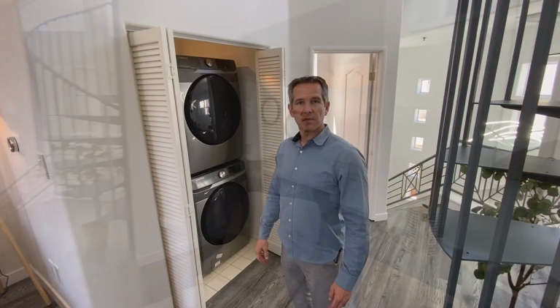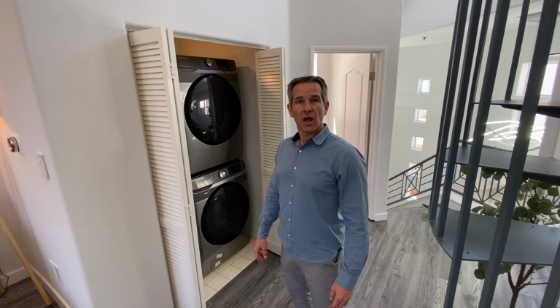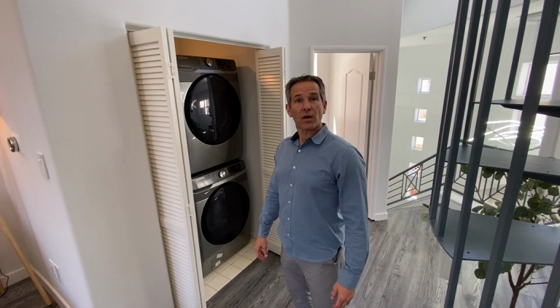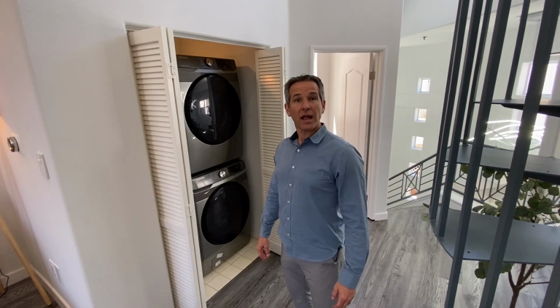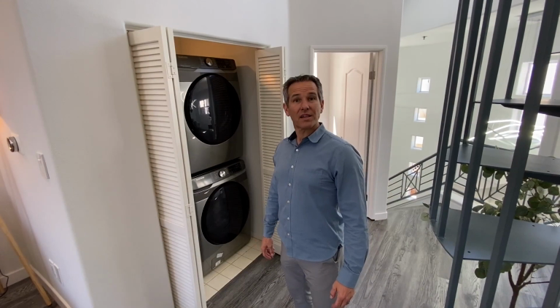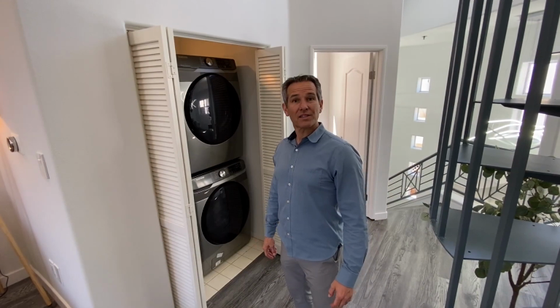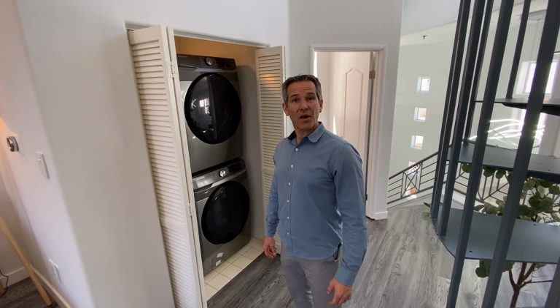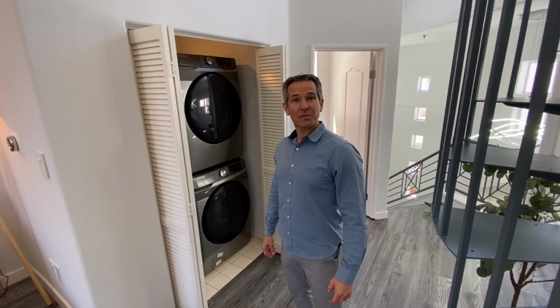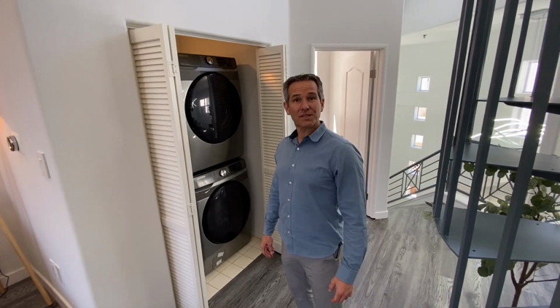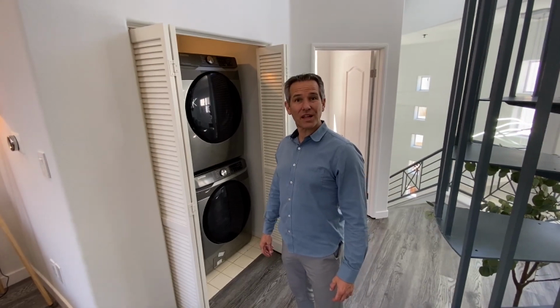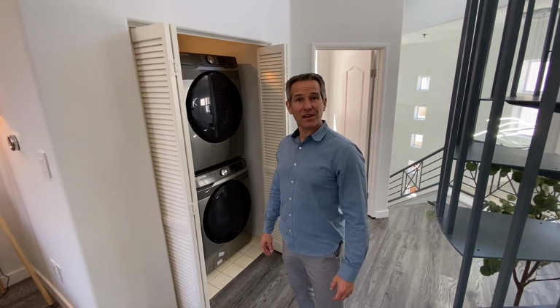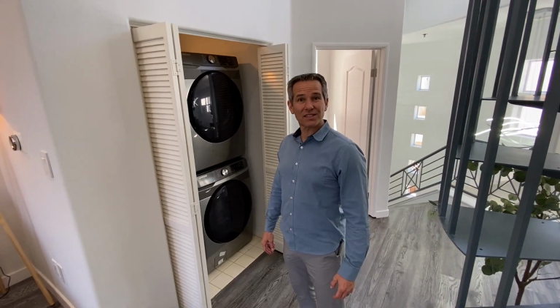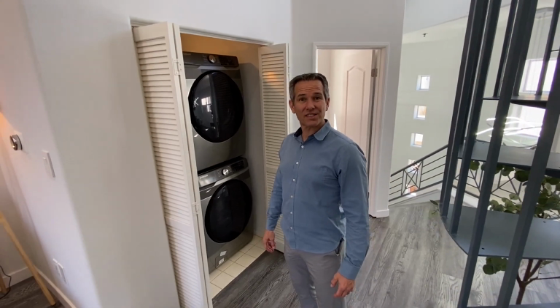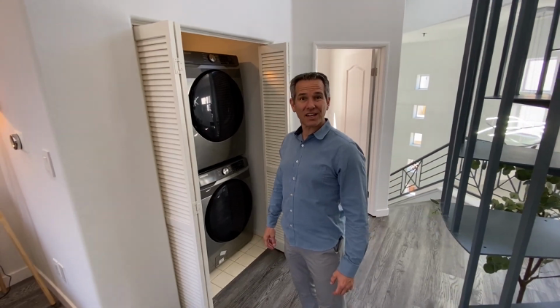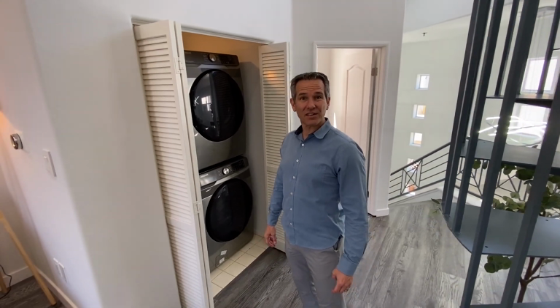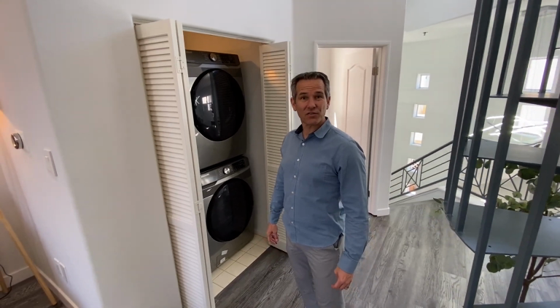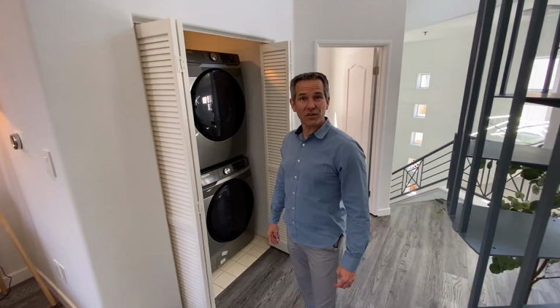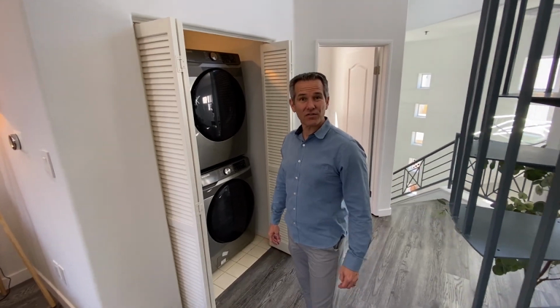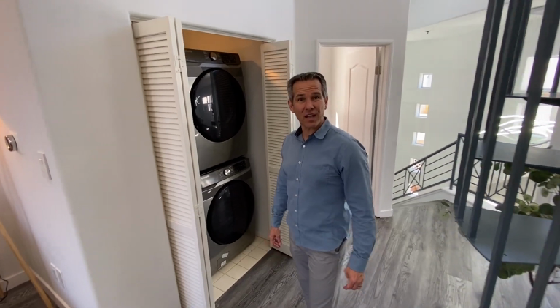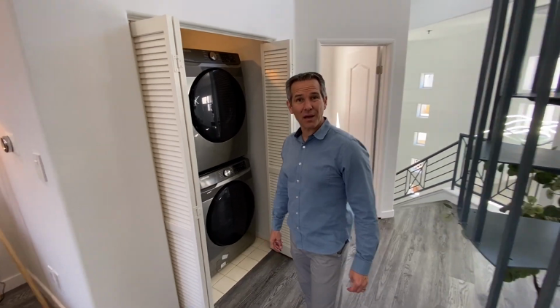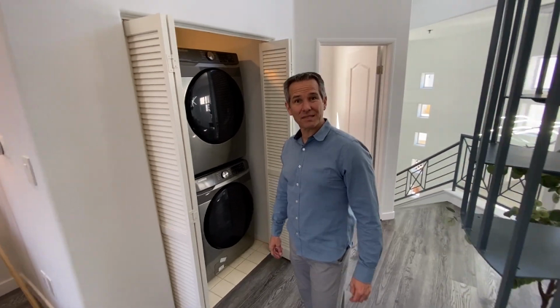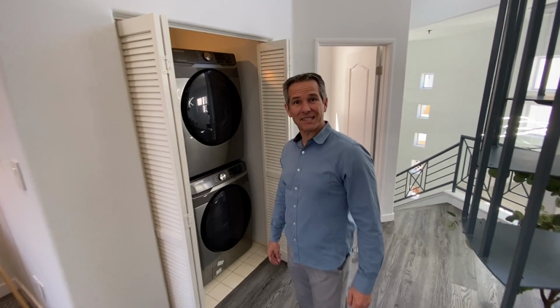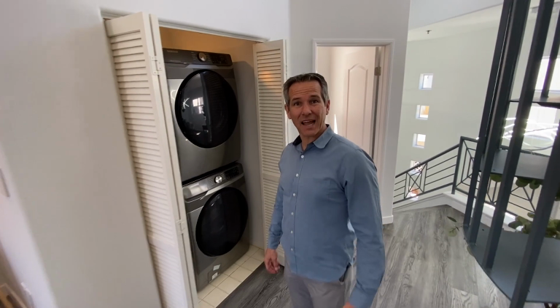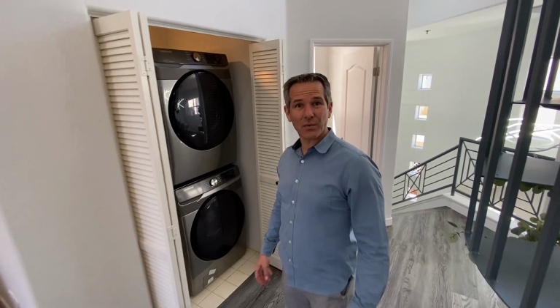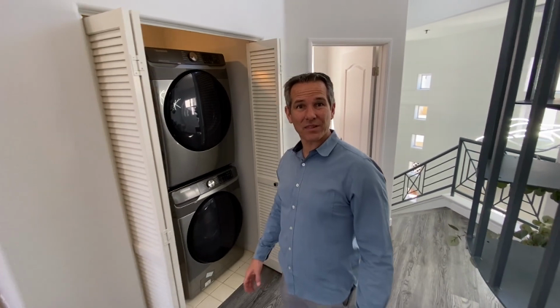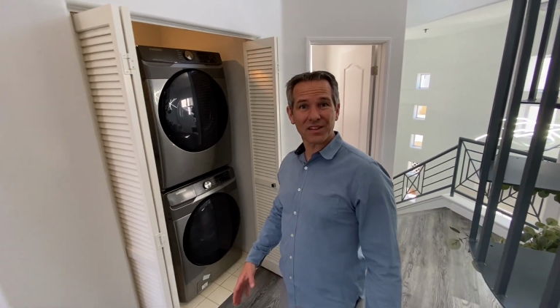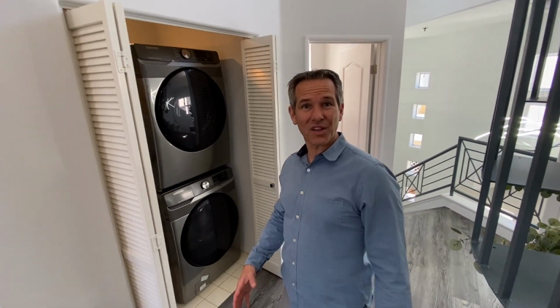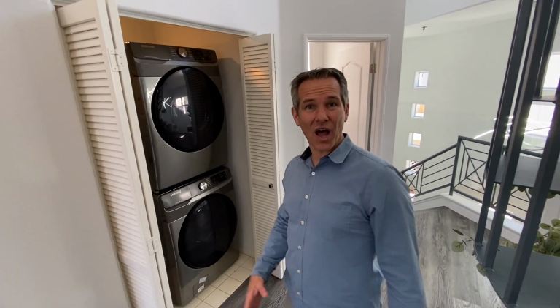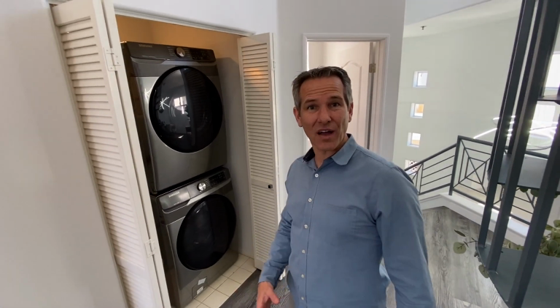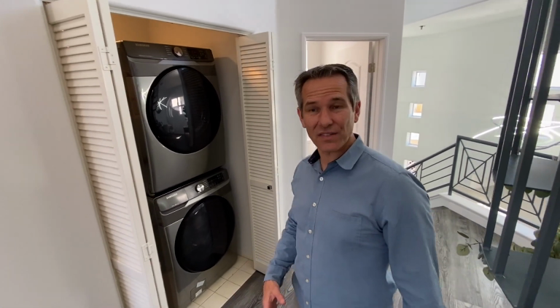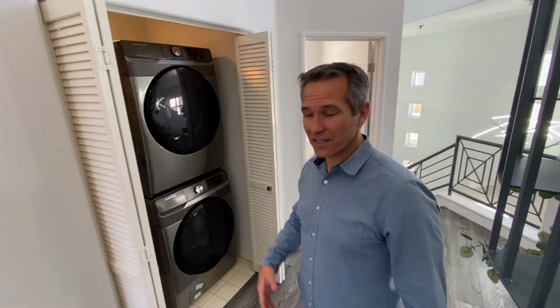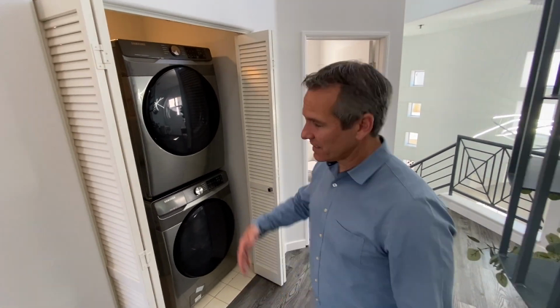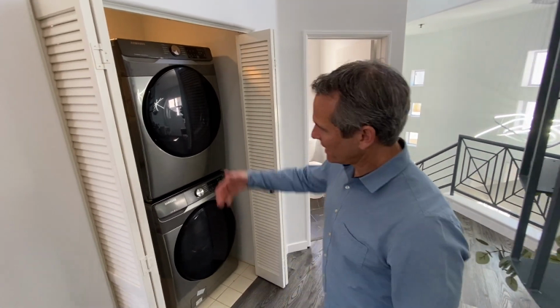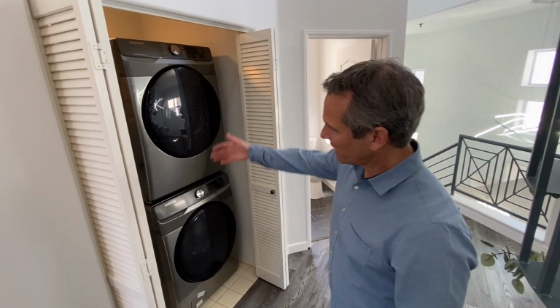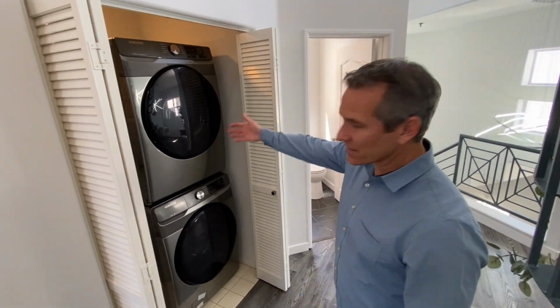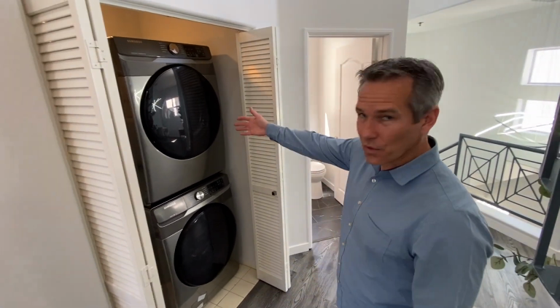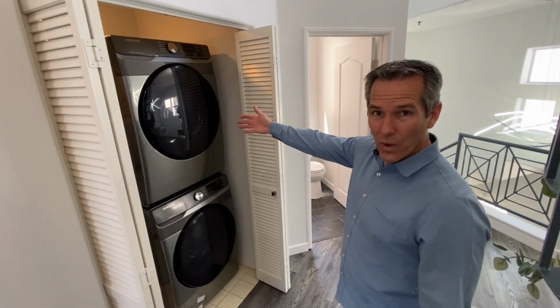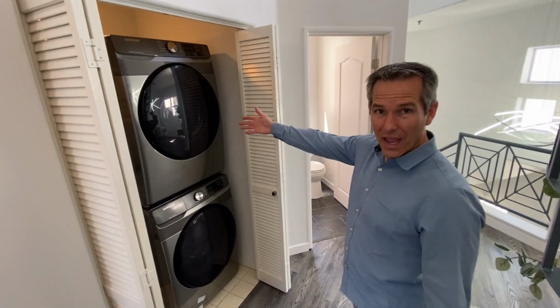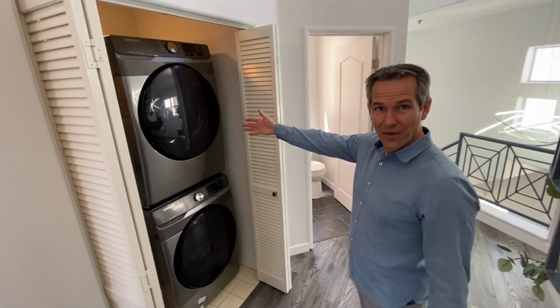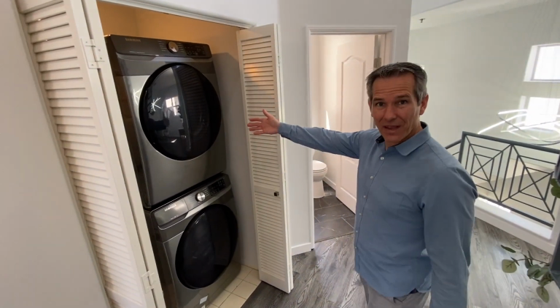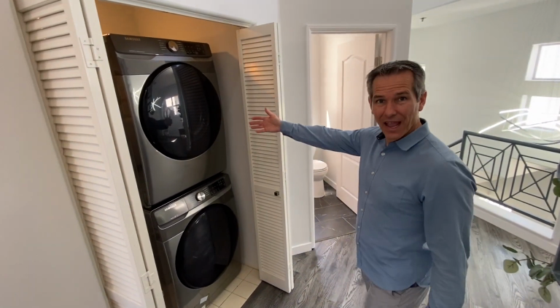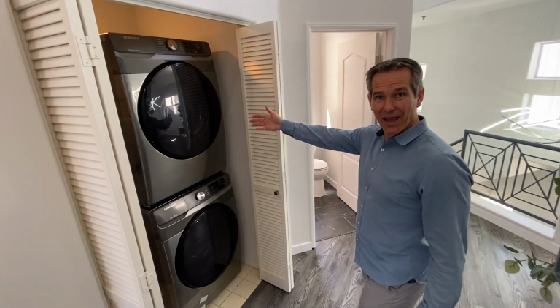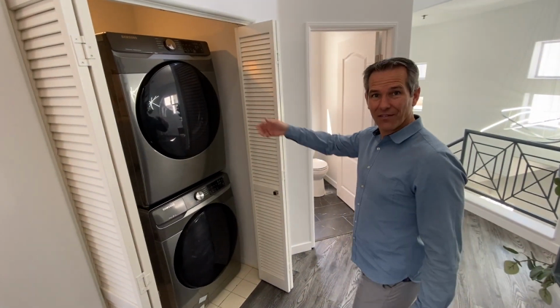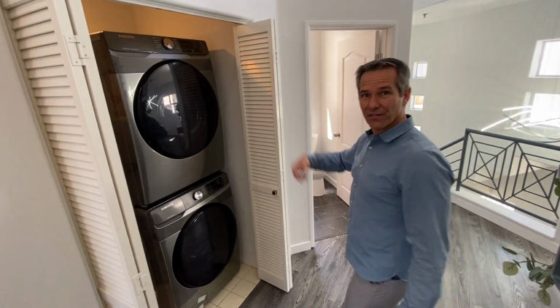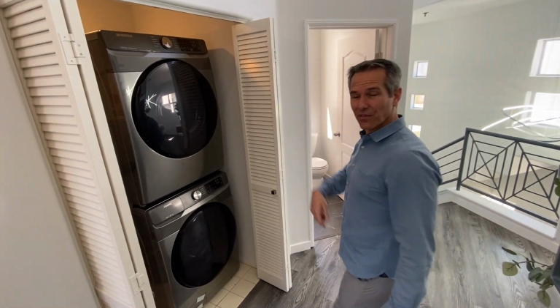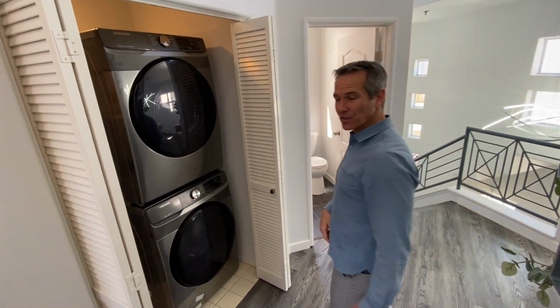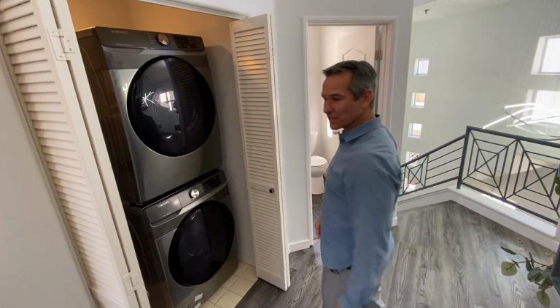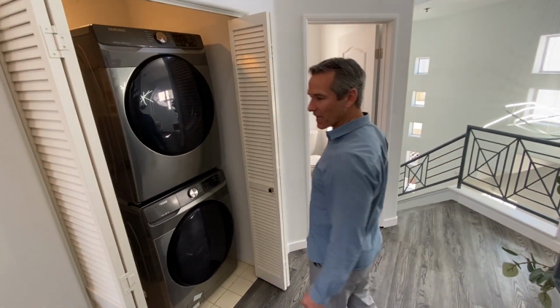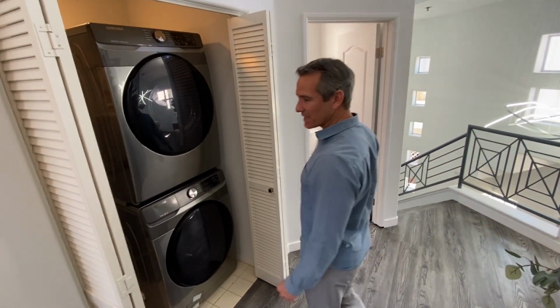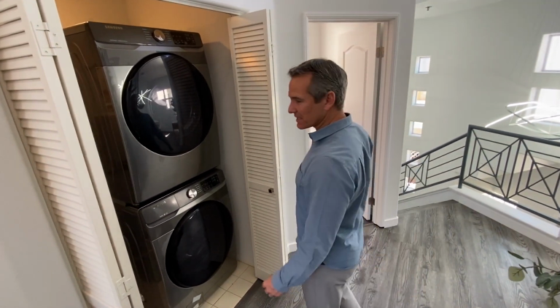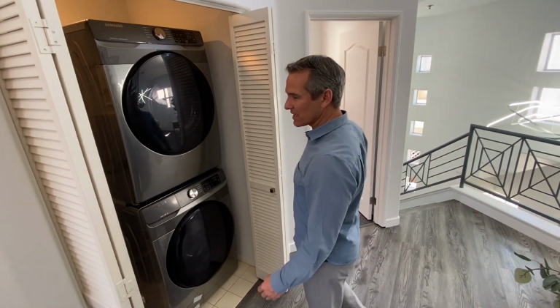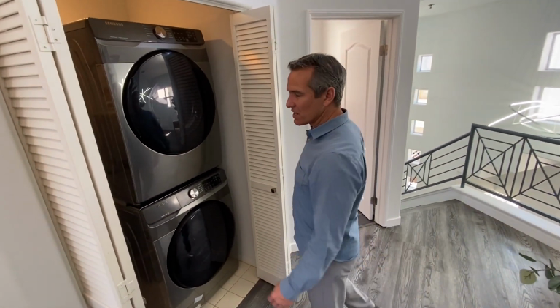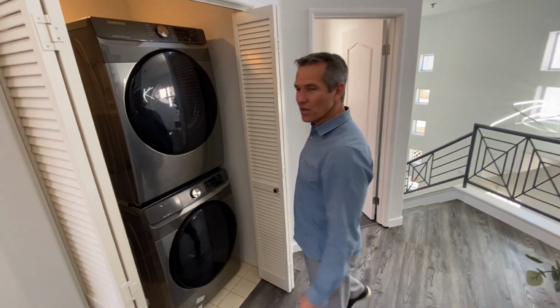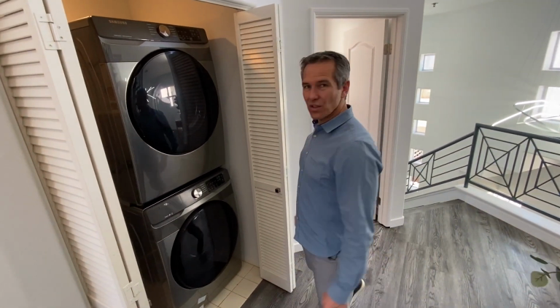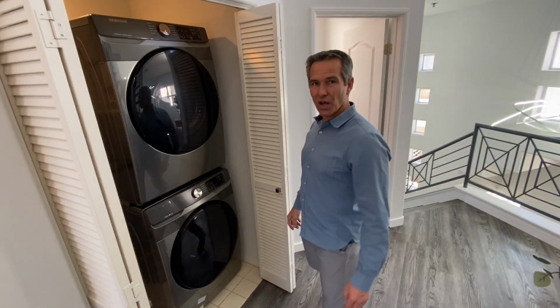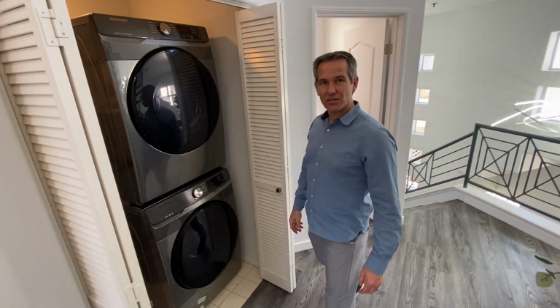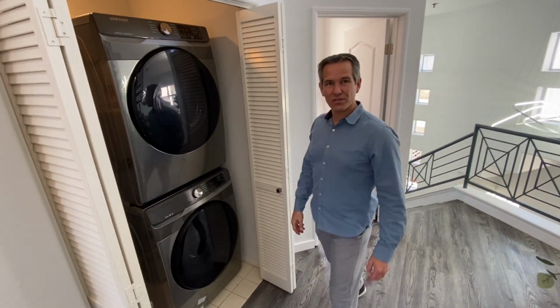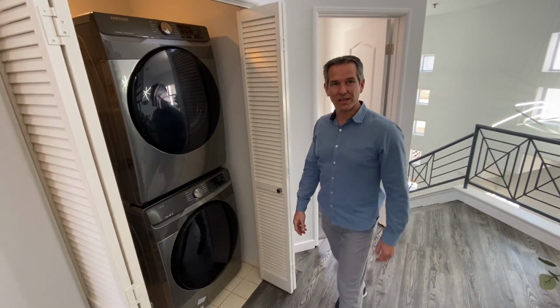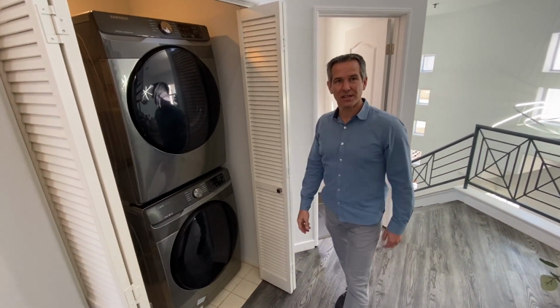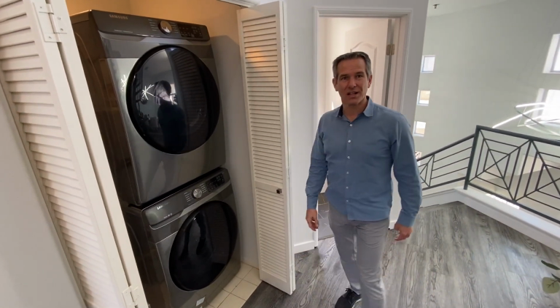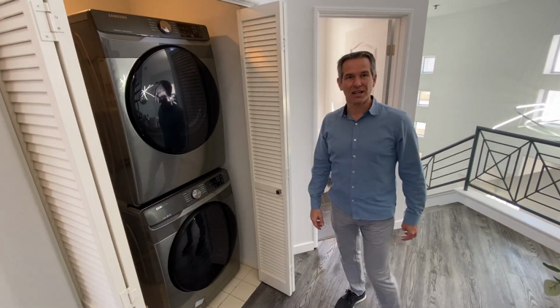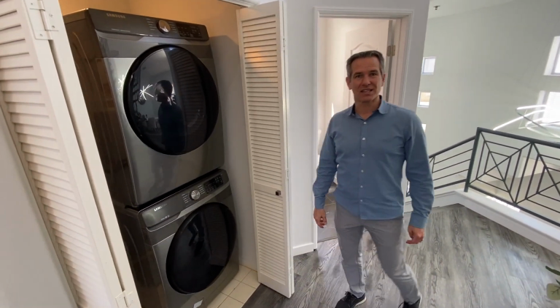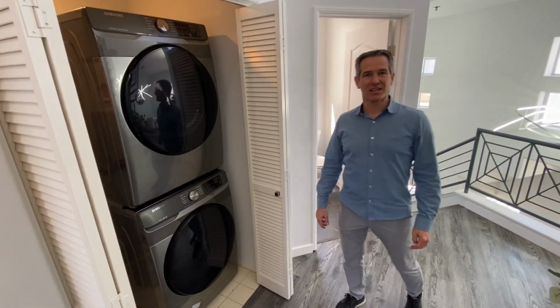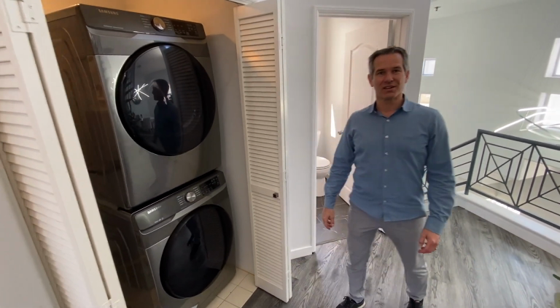Okay, let's go upstairs and check out the rooftop deck with the loft, and on the way, we have the full-size laundry closet here.